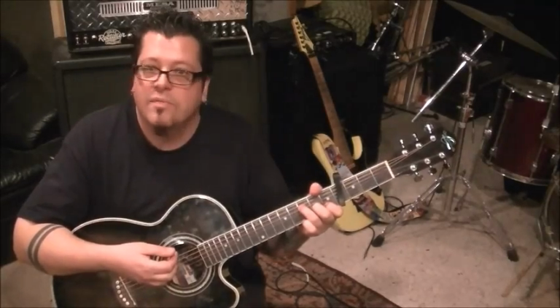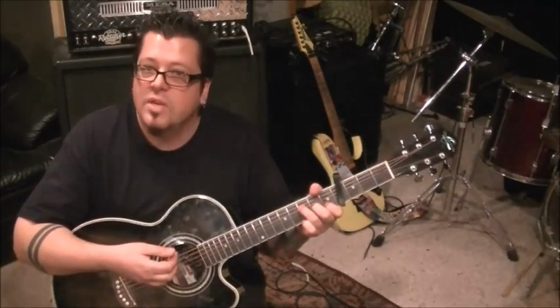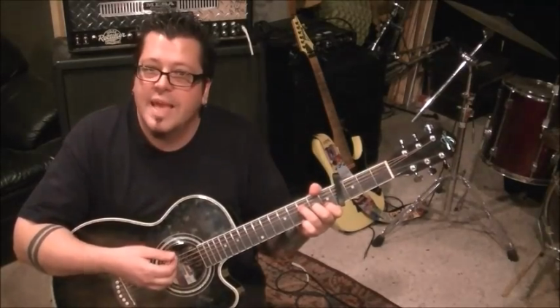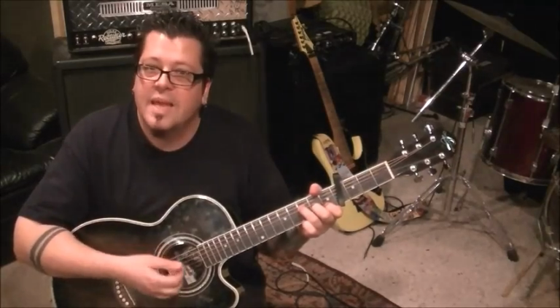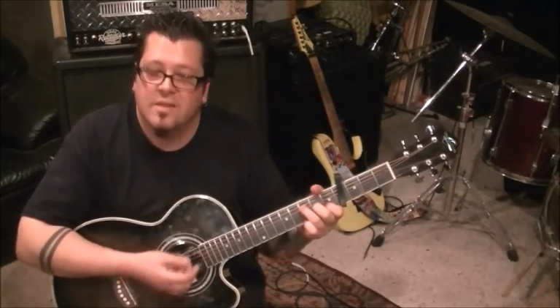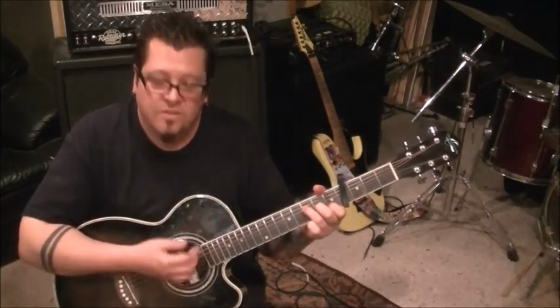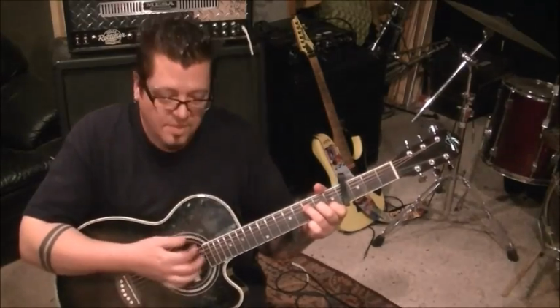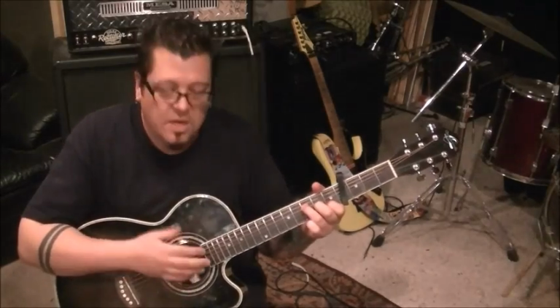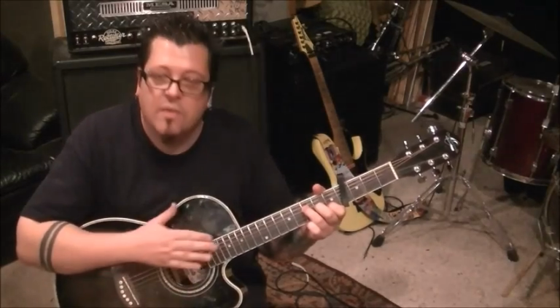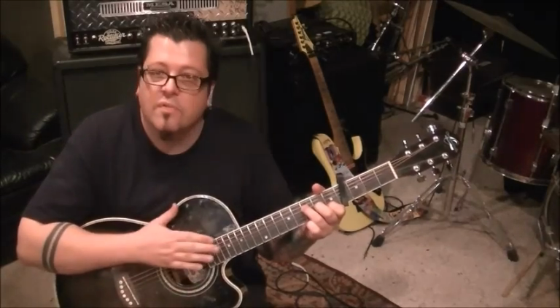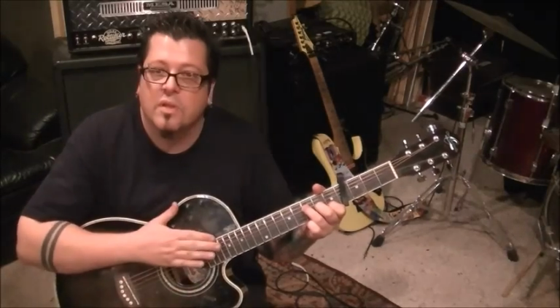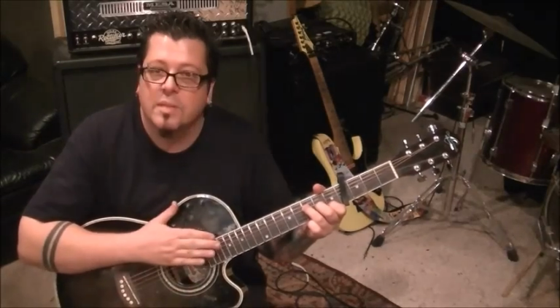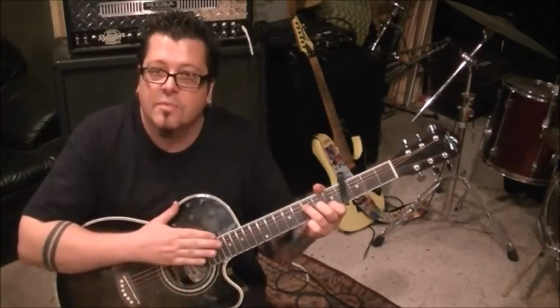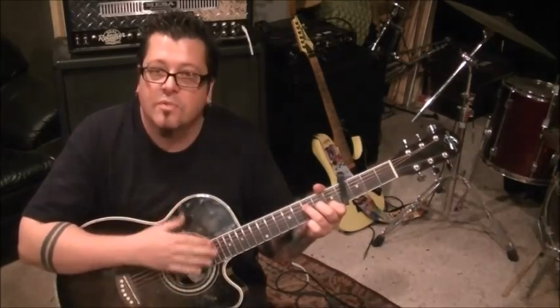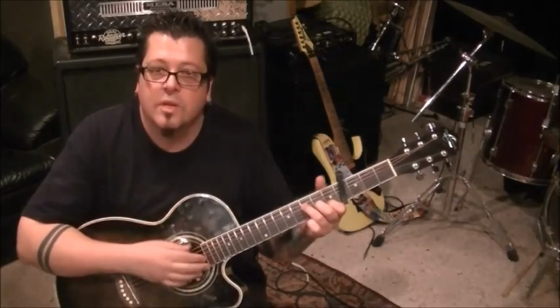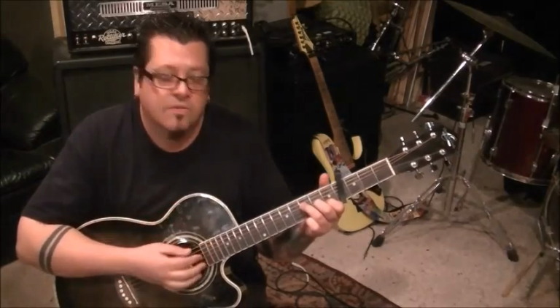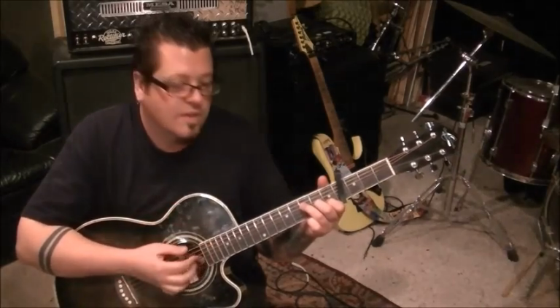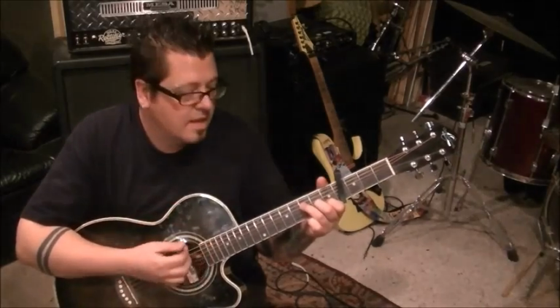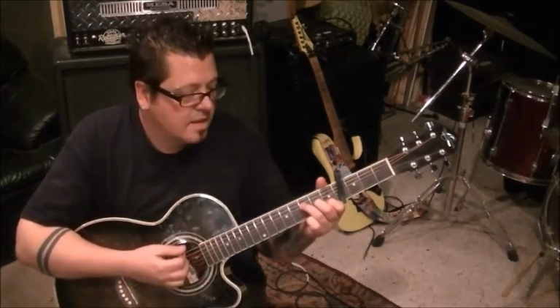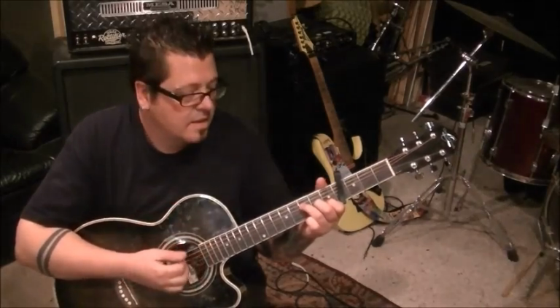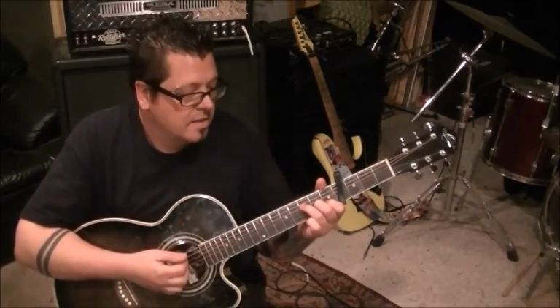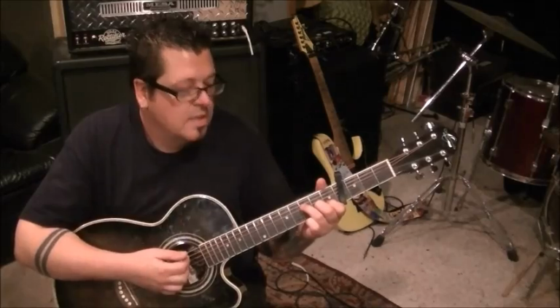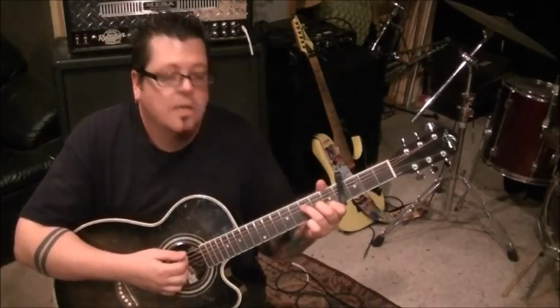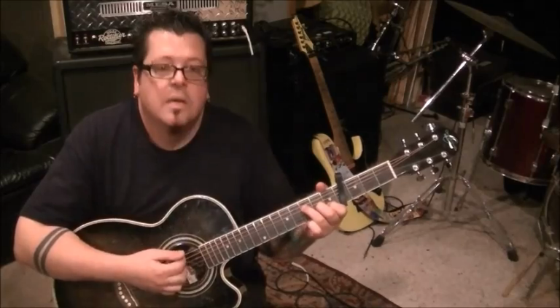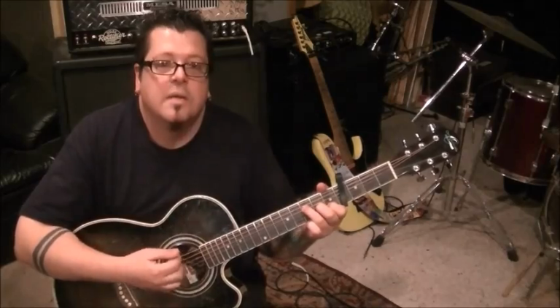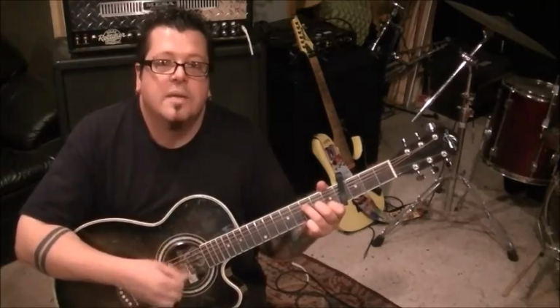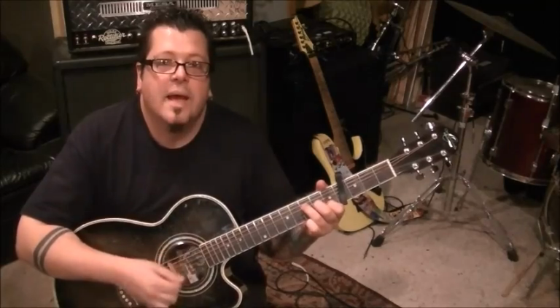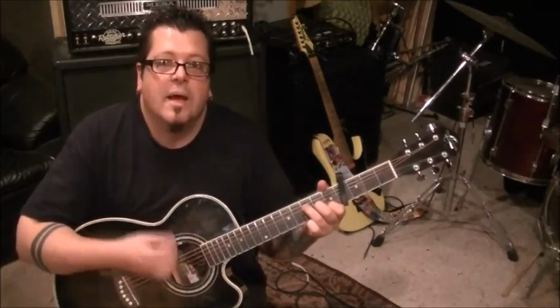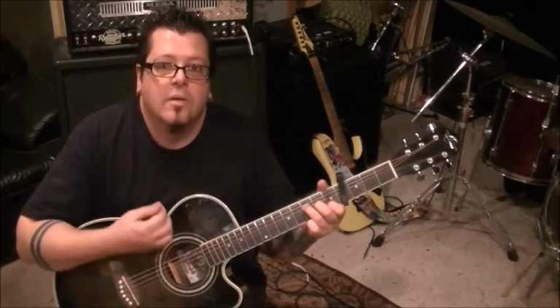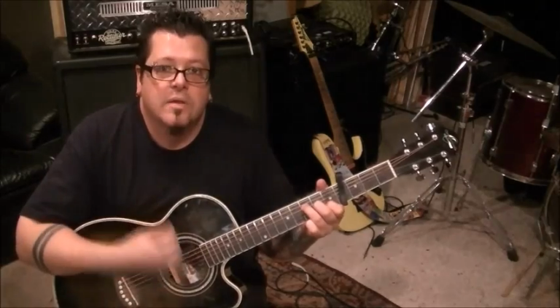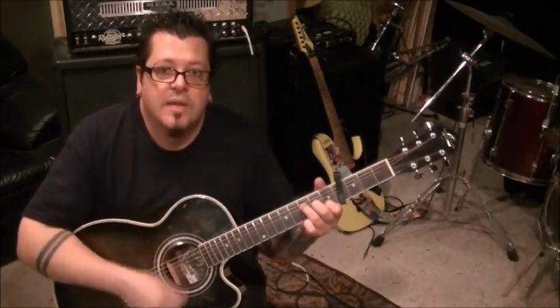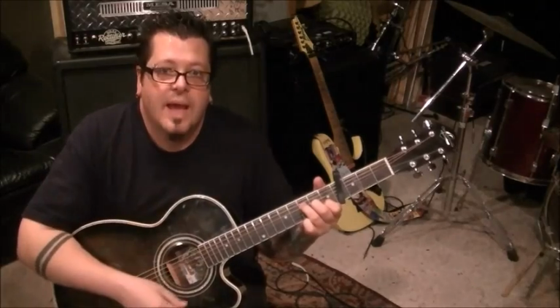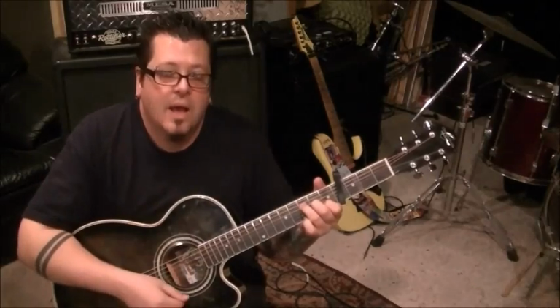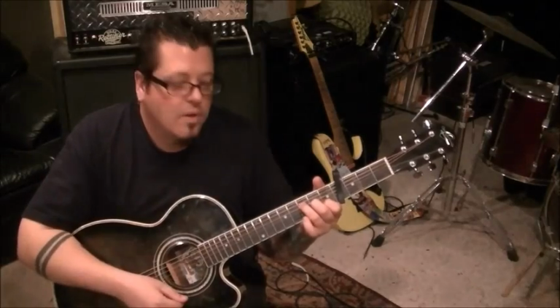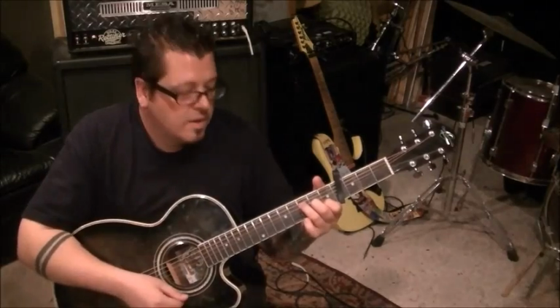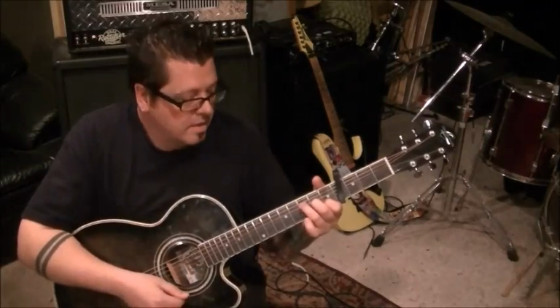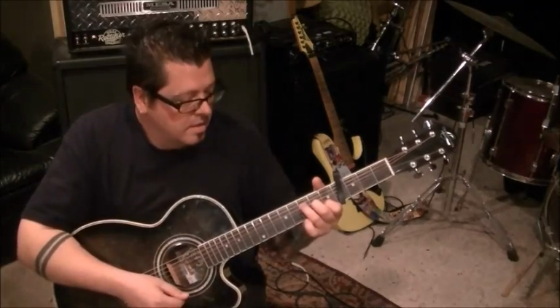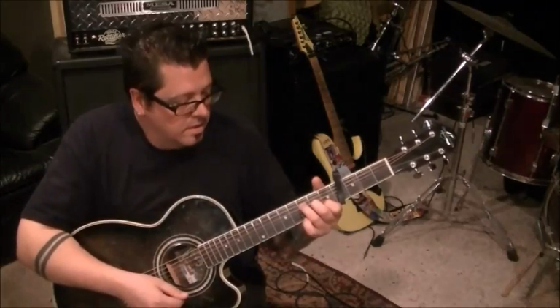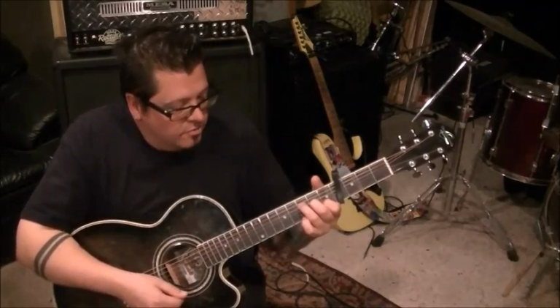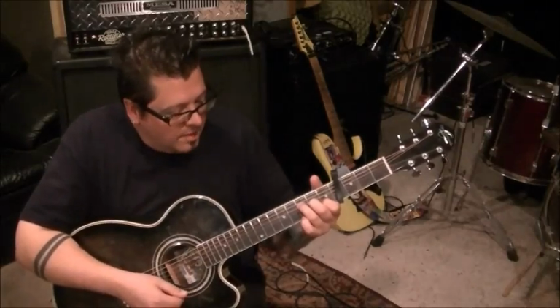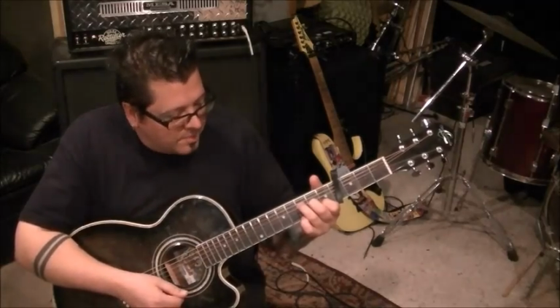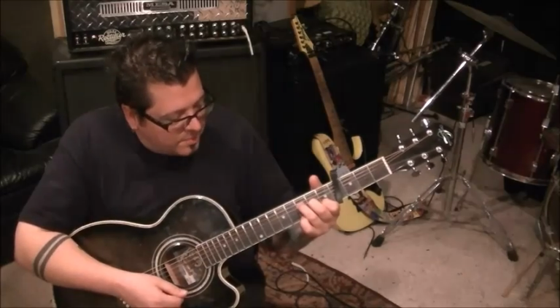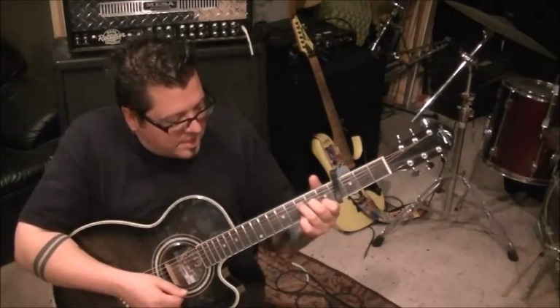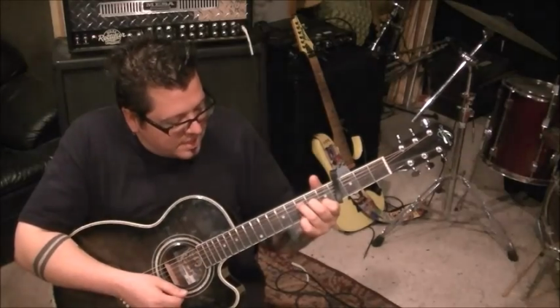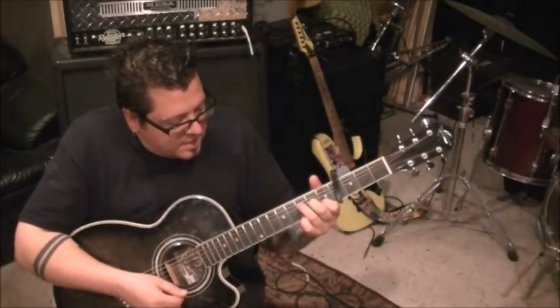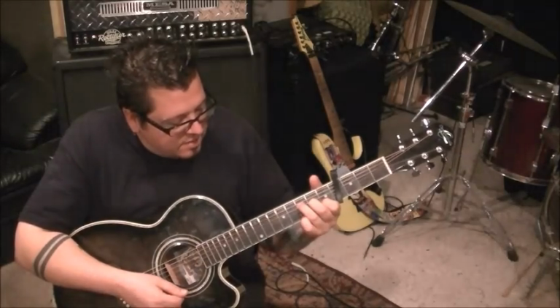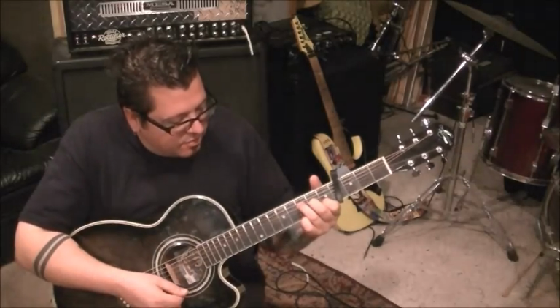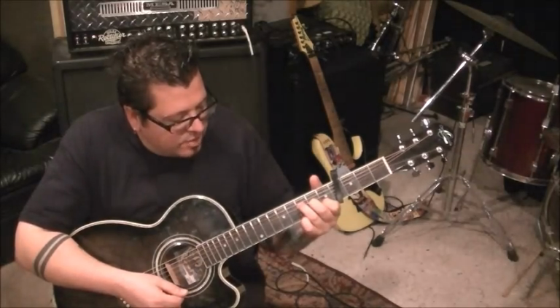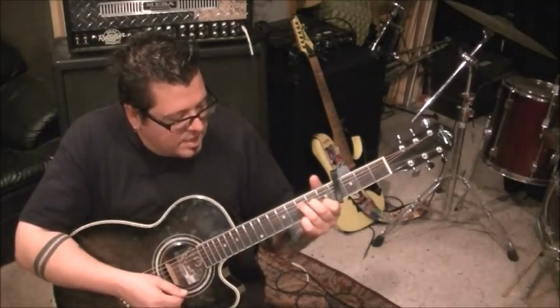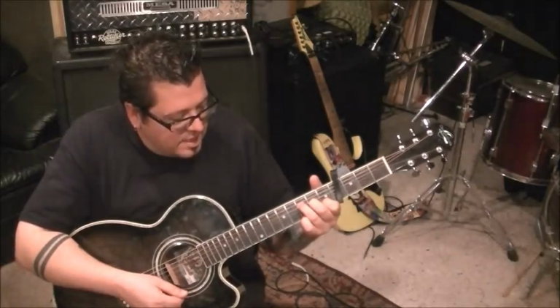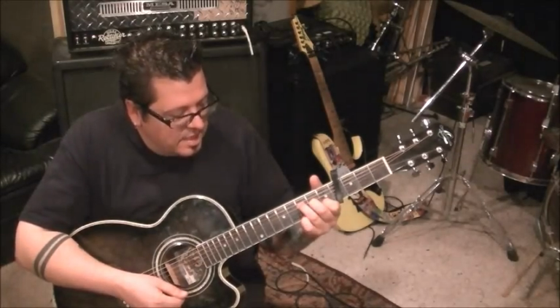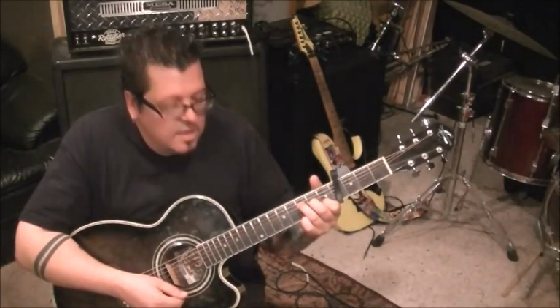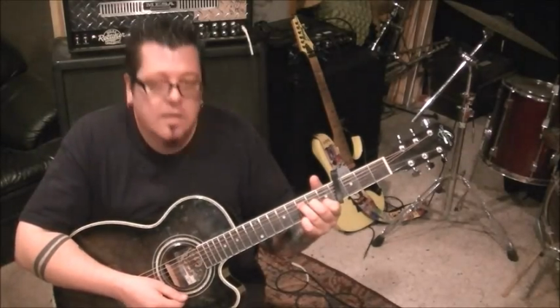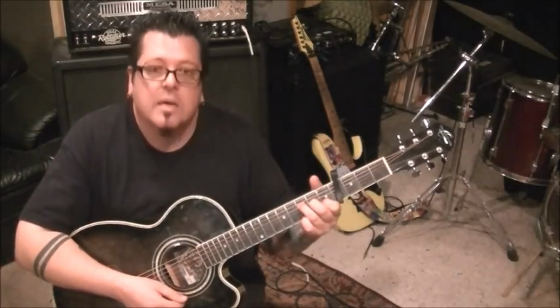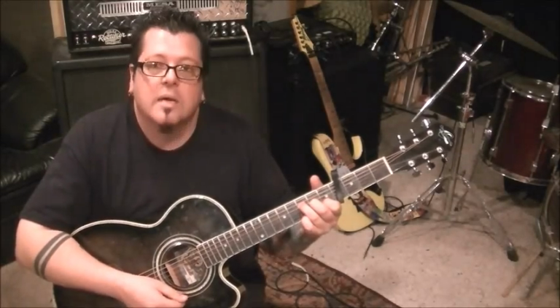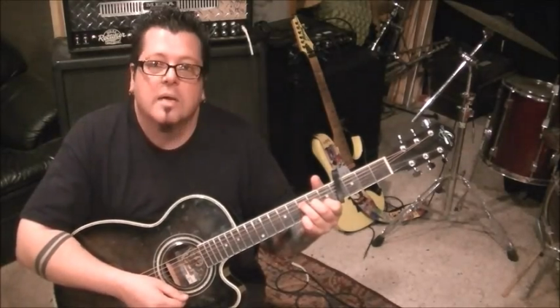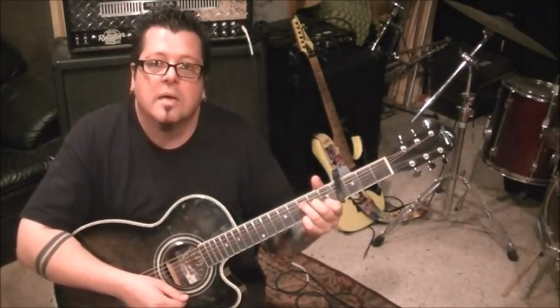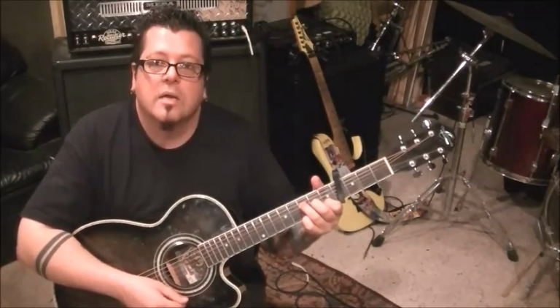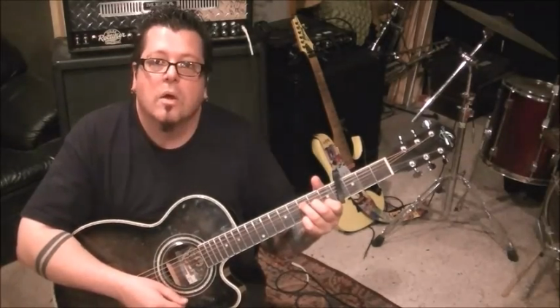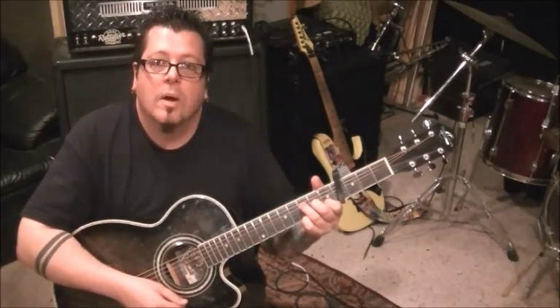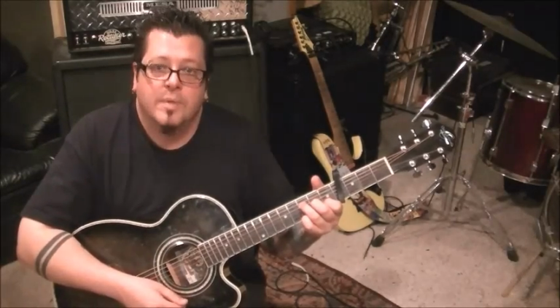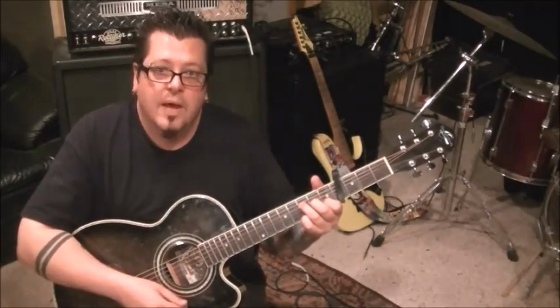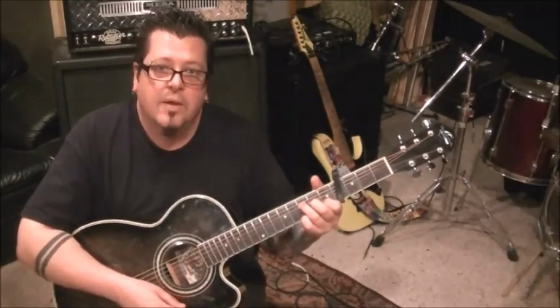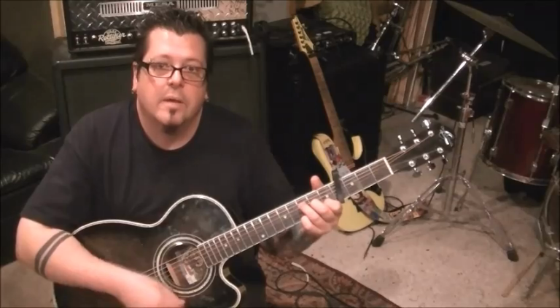This next one is F major 7. That's 1B, 2G, 3D. Mute that A with the tip of your third finger, and the low E with your thumb. If you can't, just be careful on those strings. Down, down.